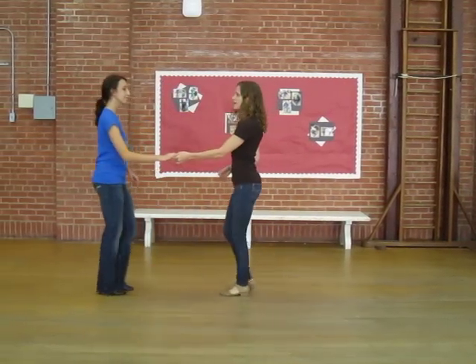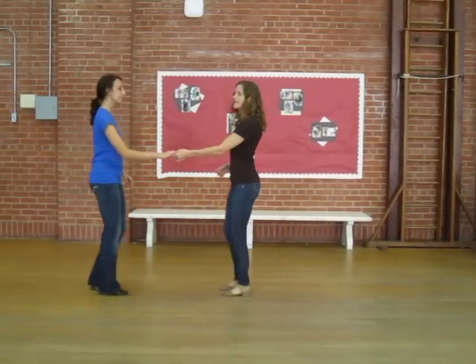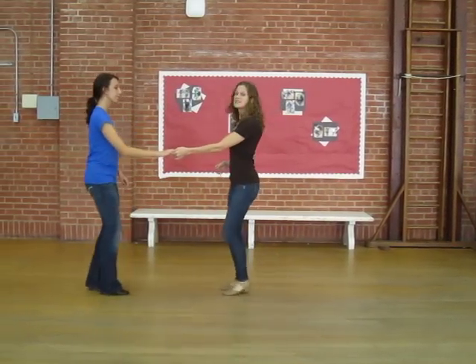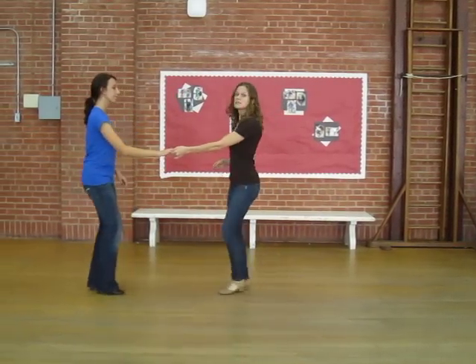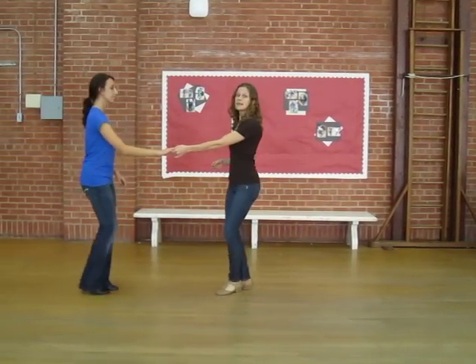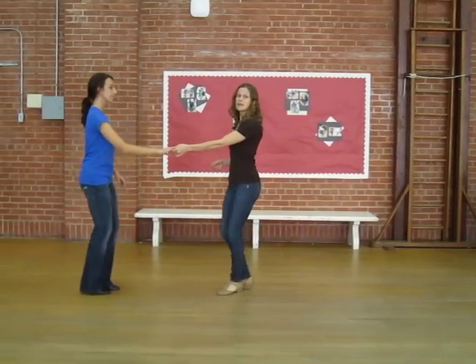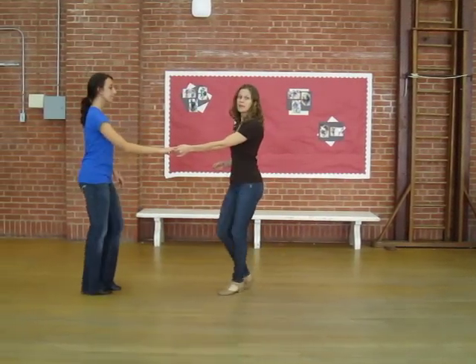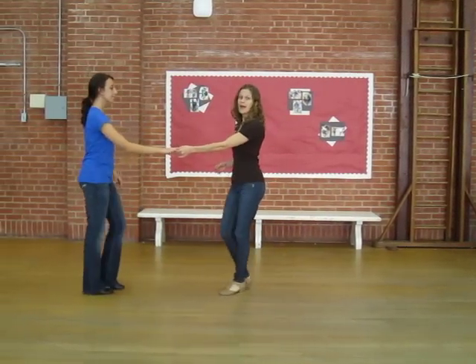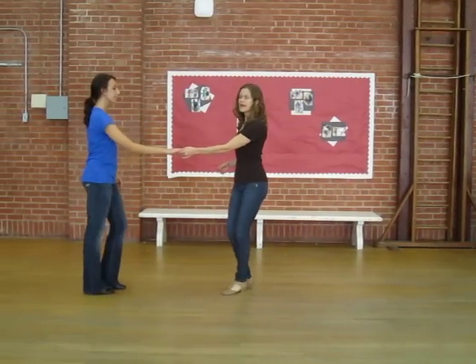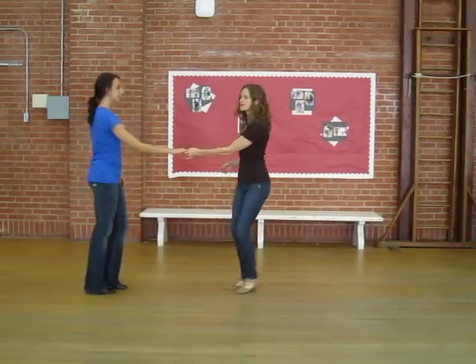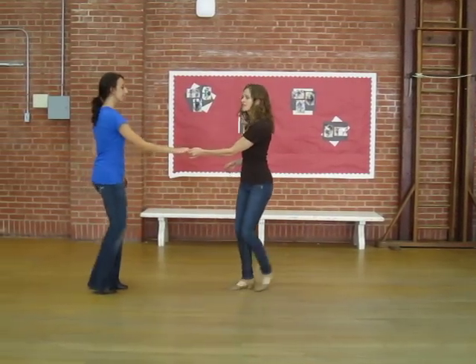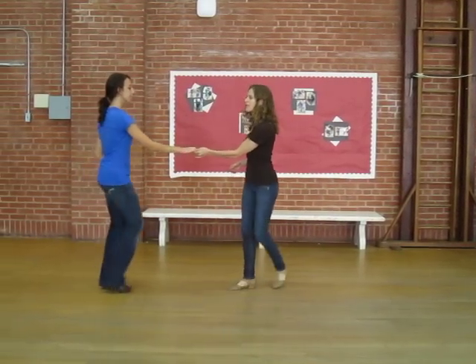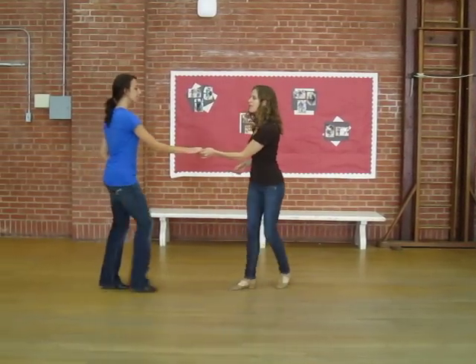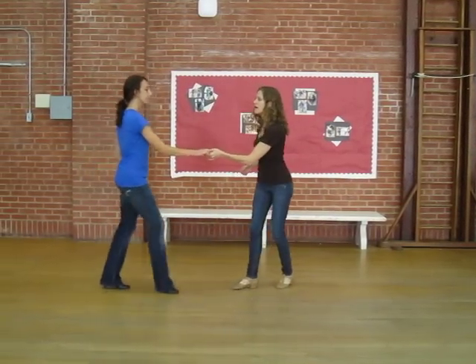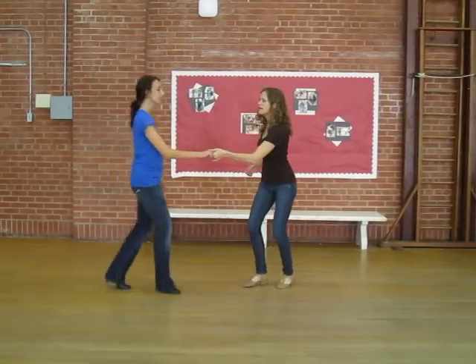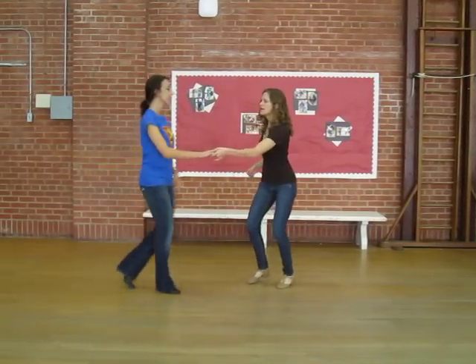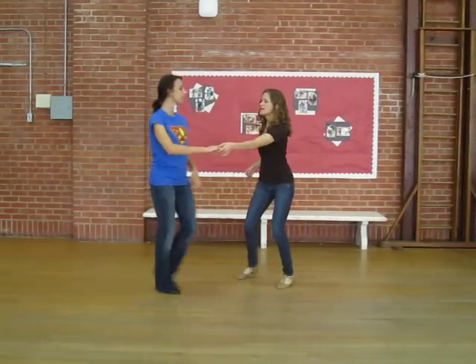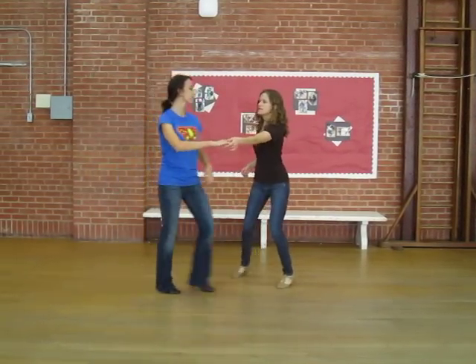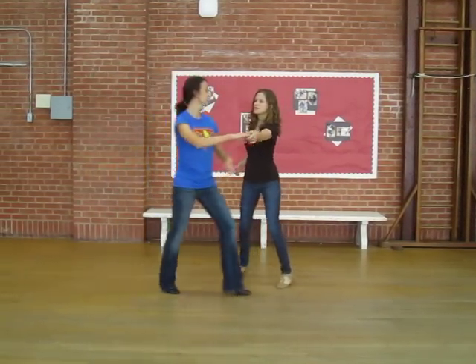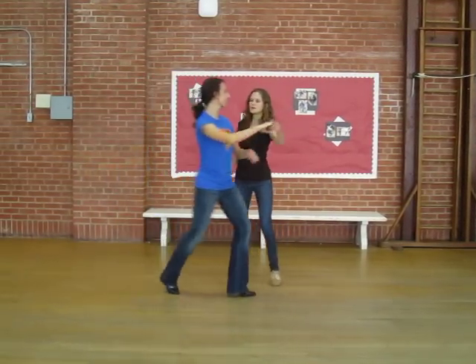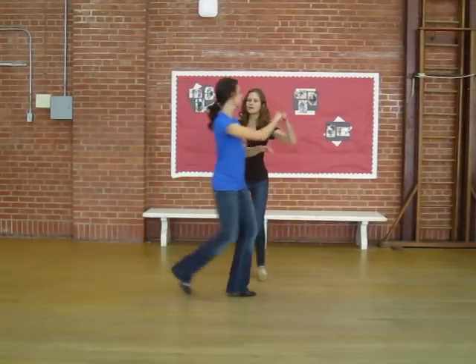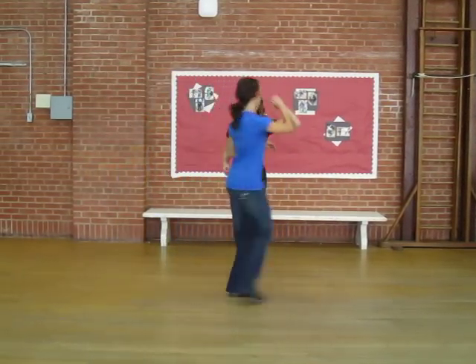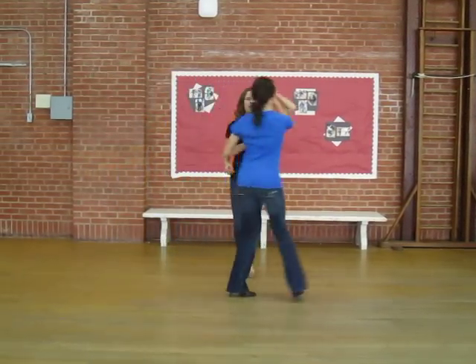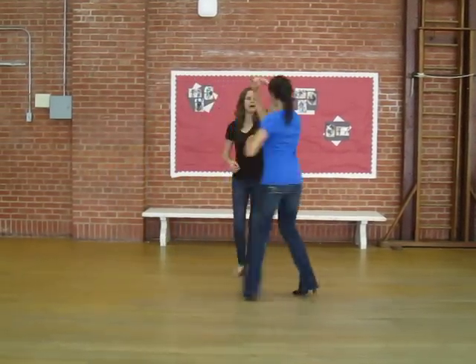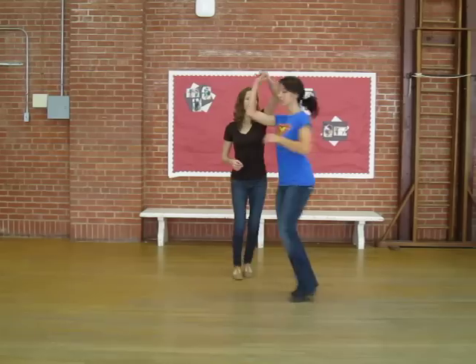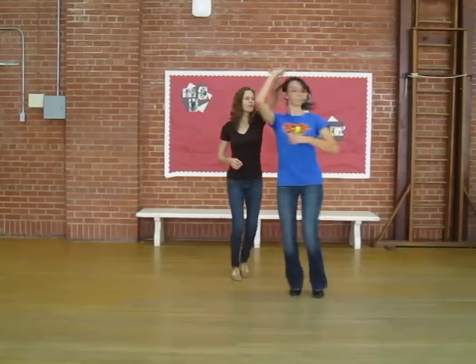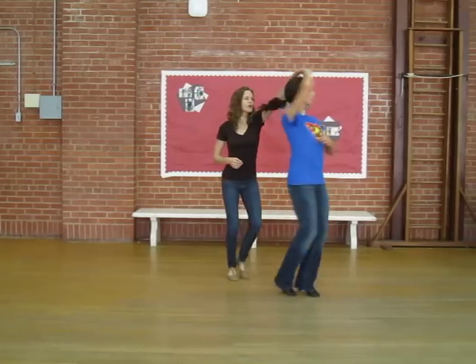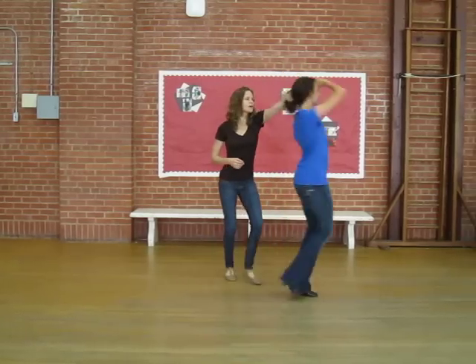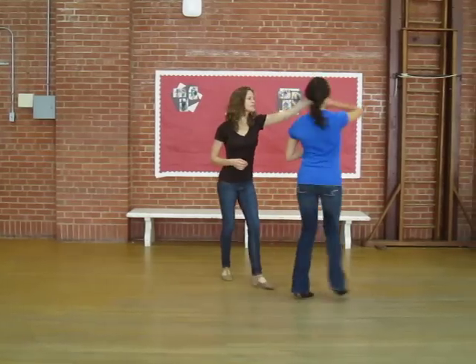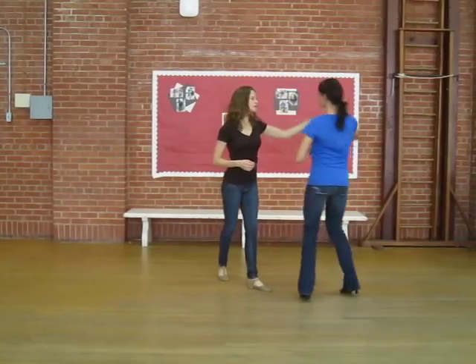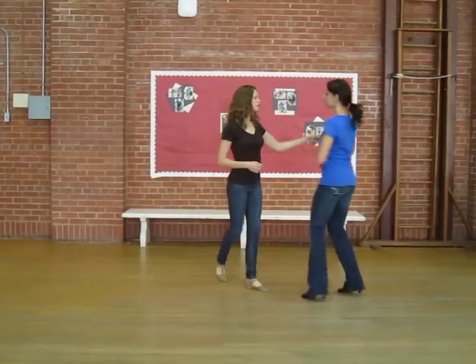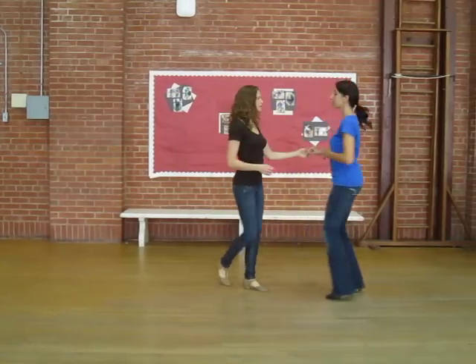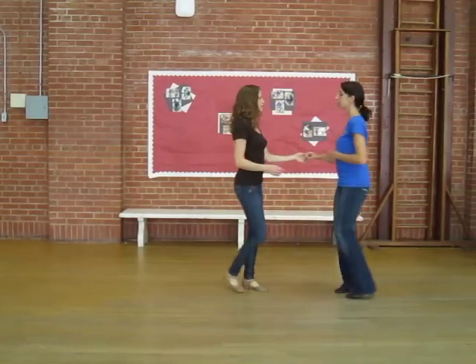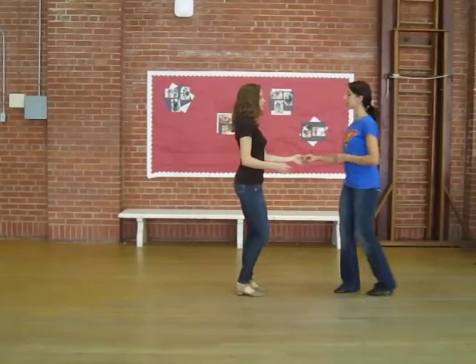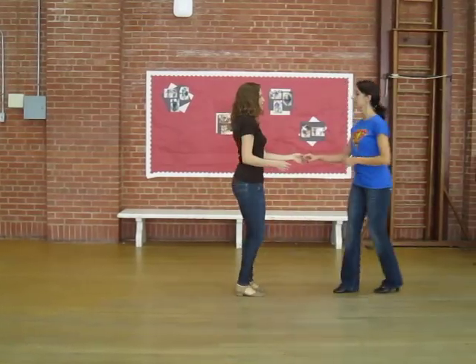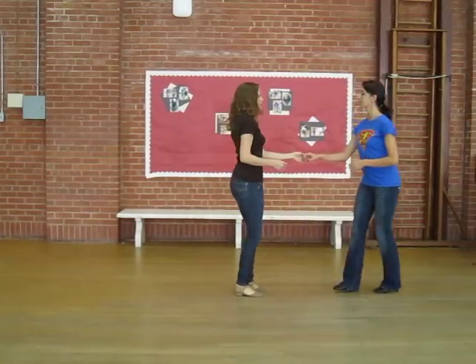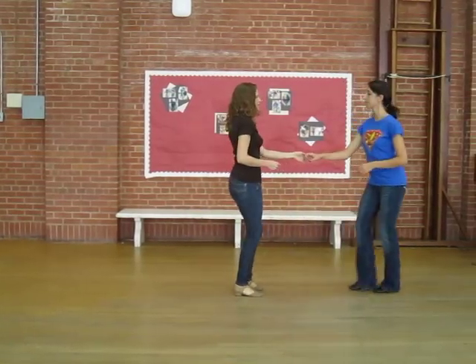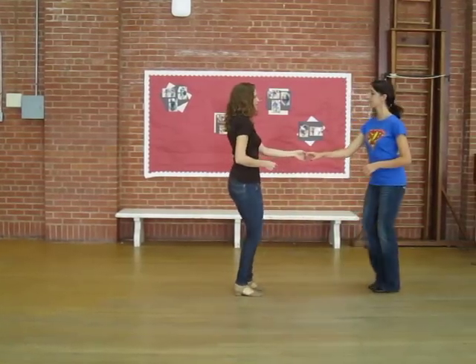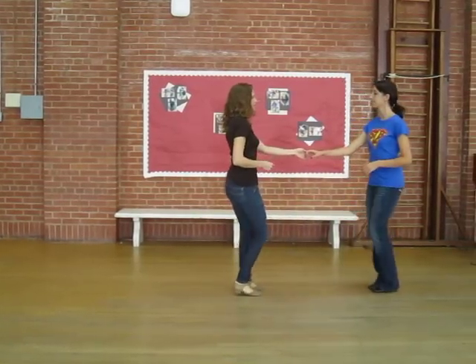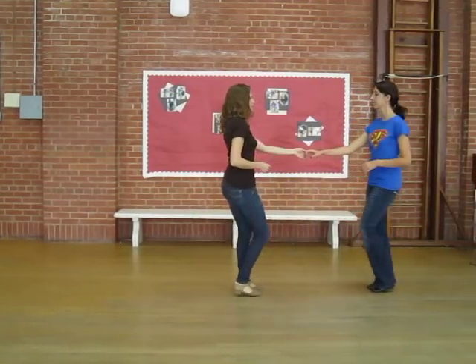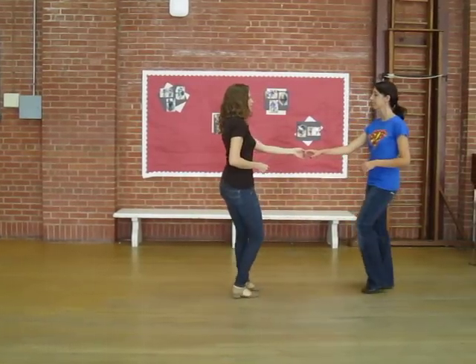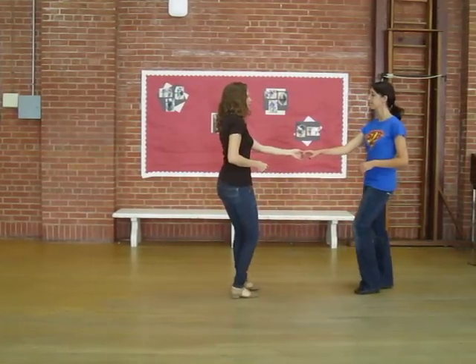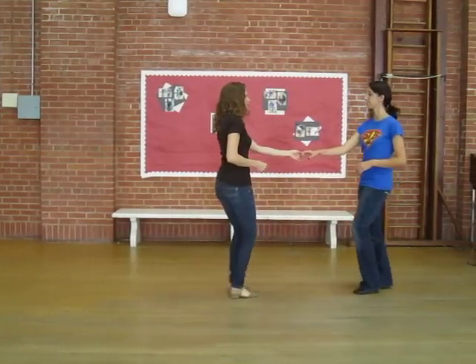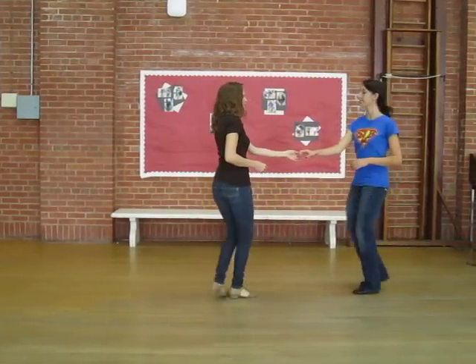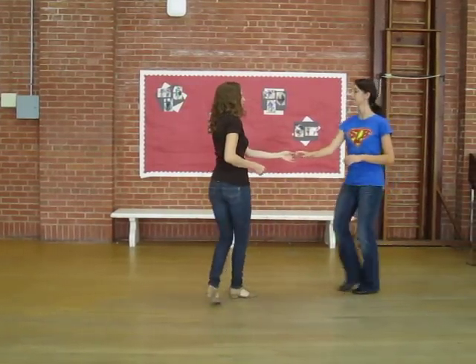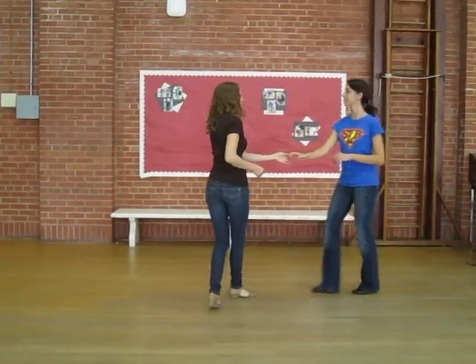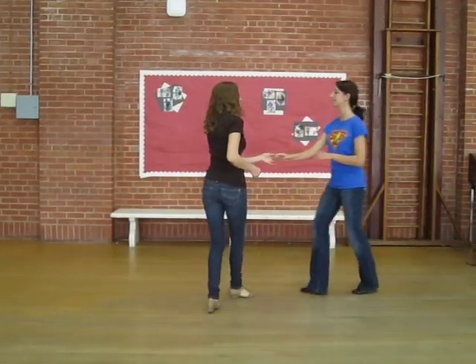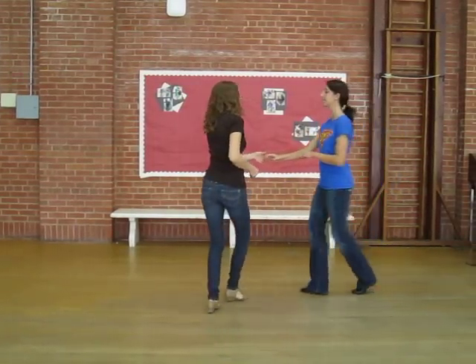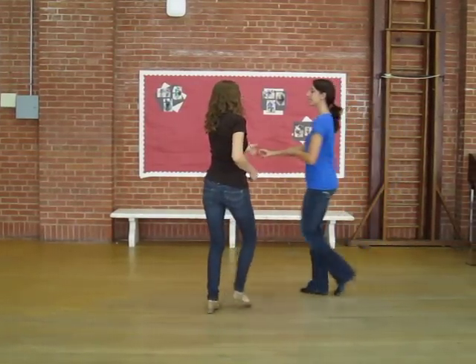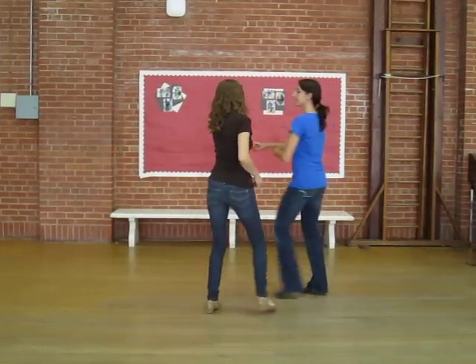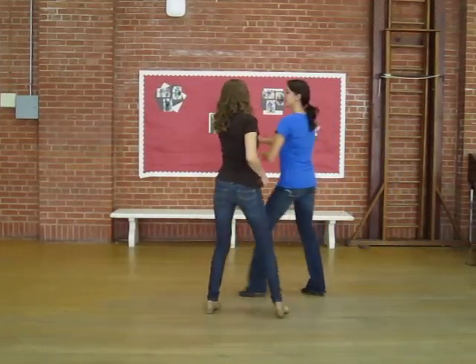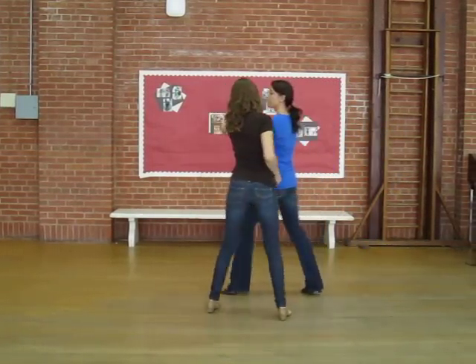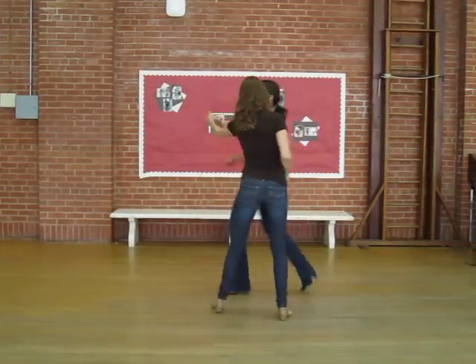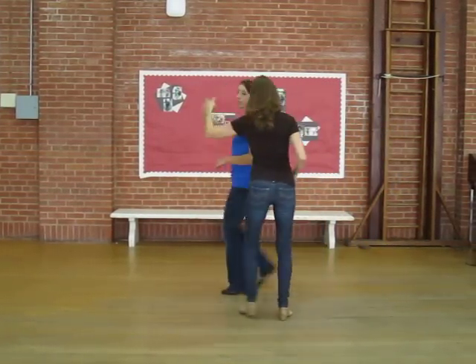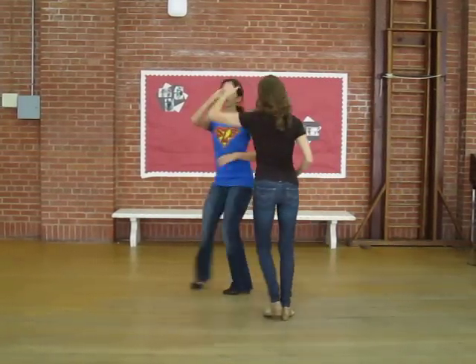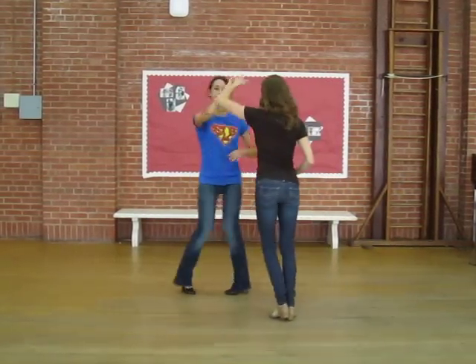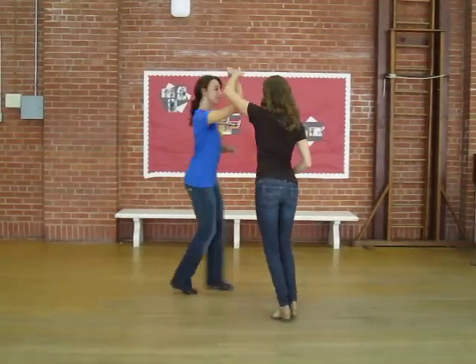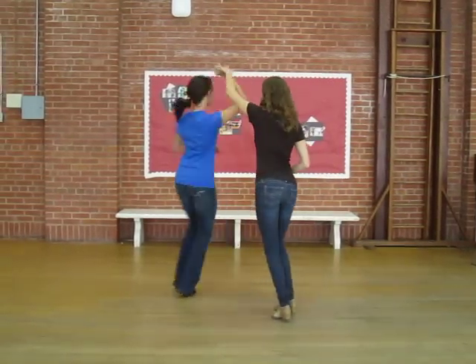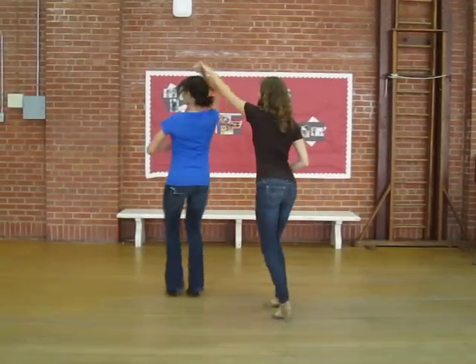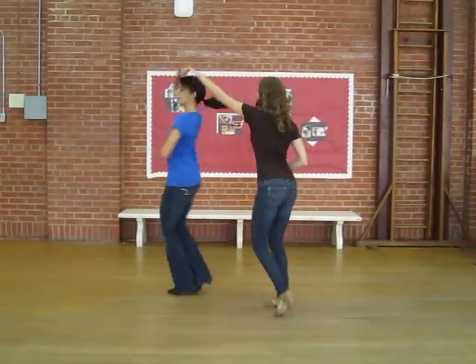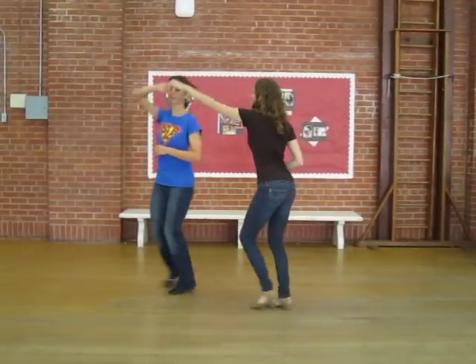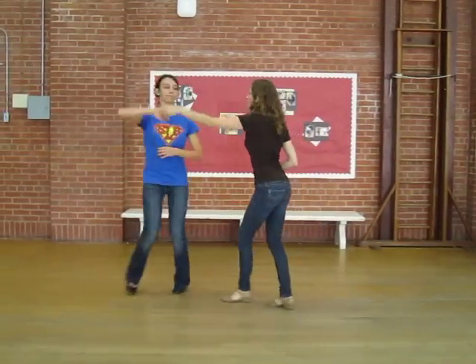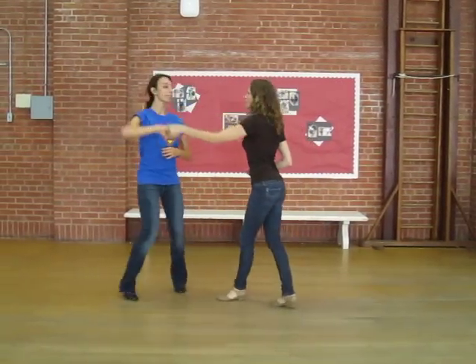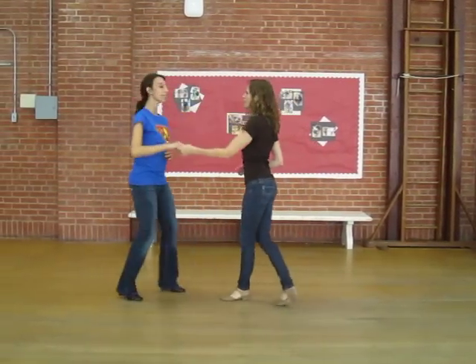Then the spinning pass. One, two, underarm turn. And then again. One, two, three, and four.